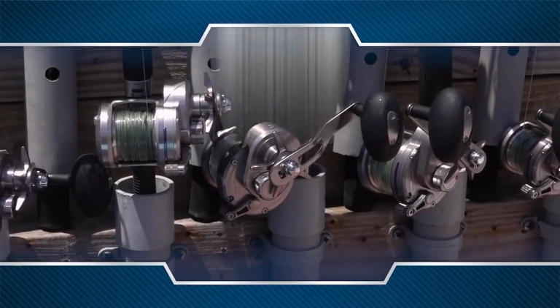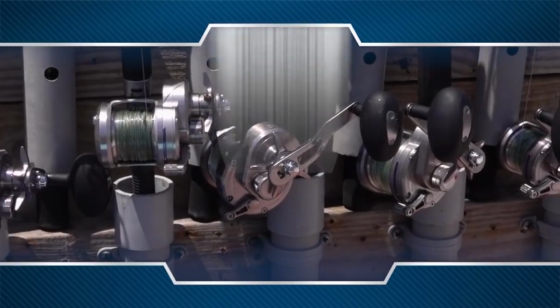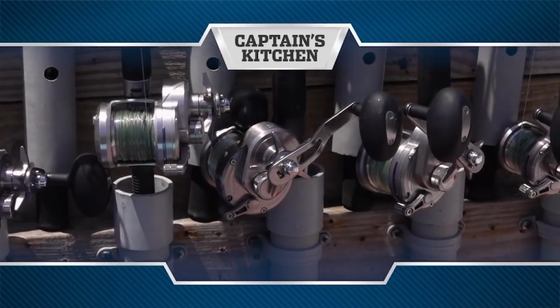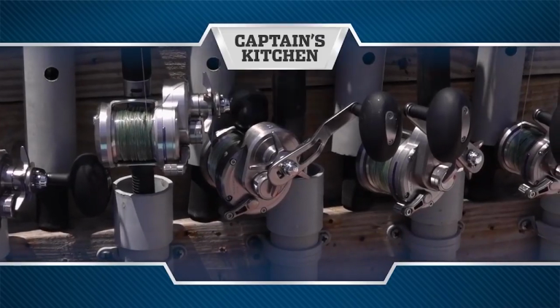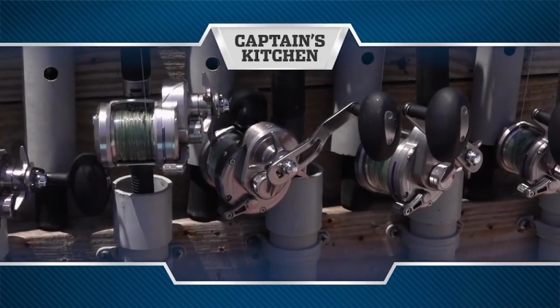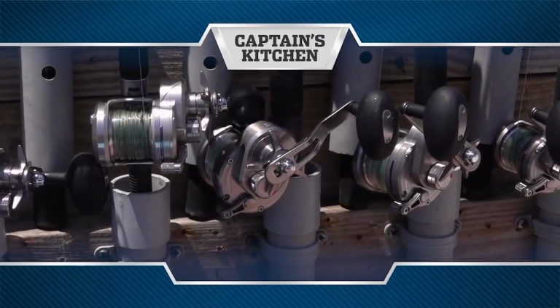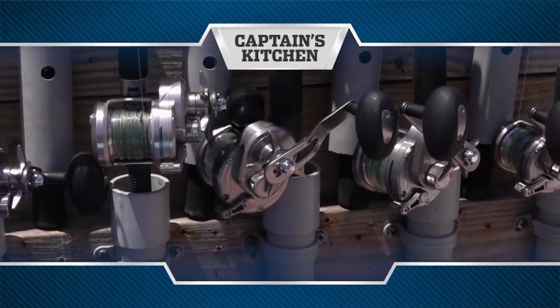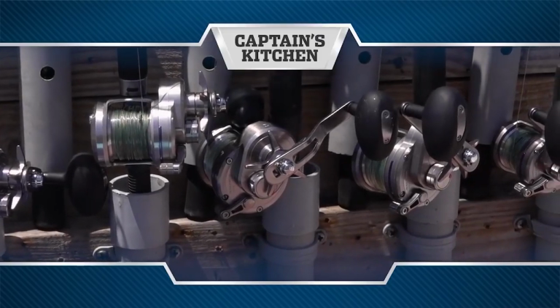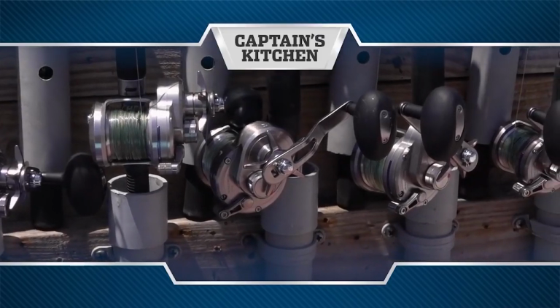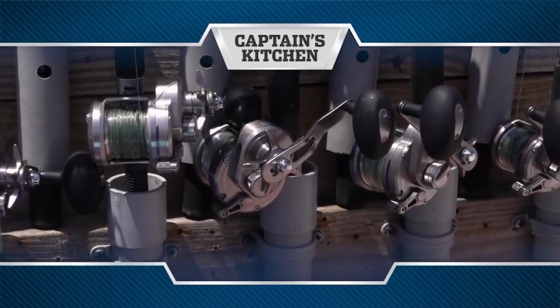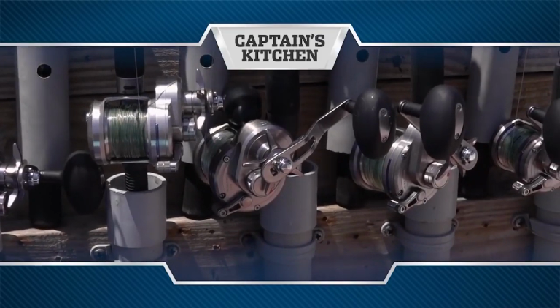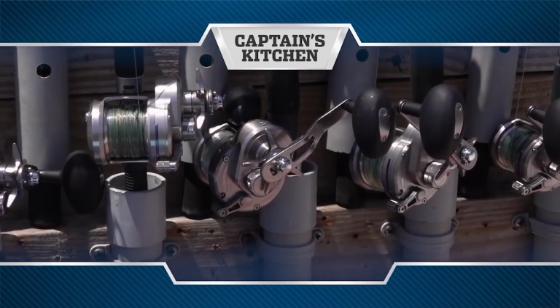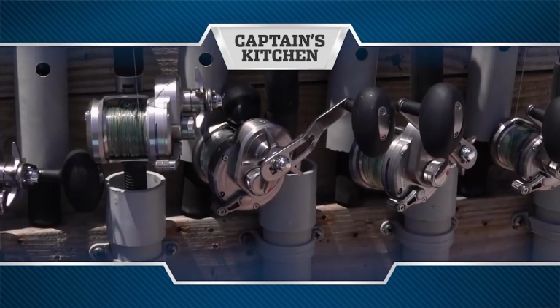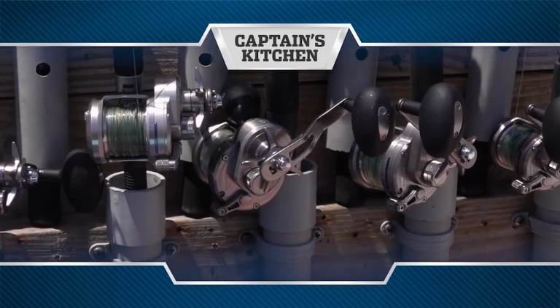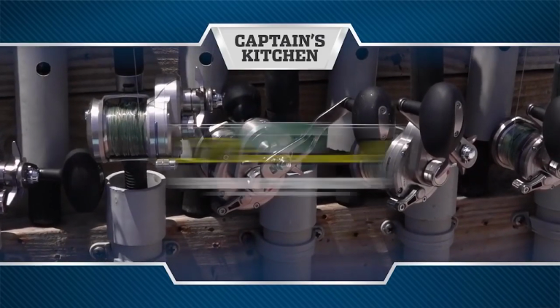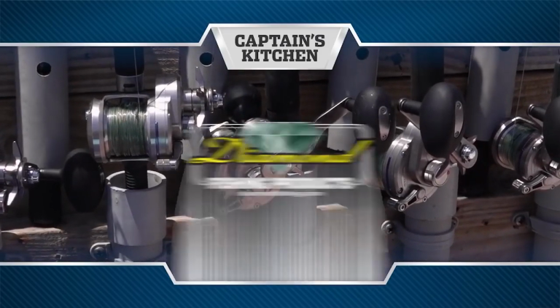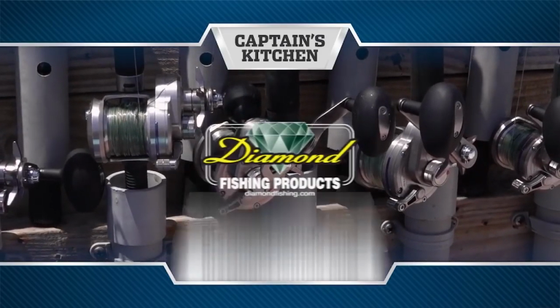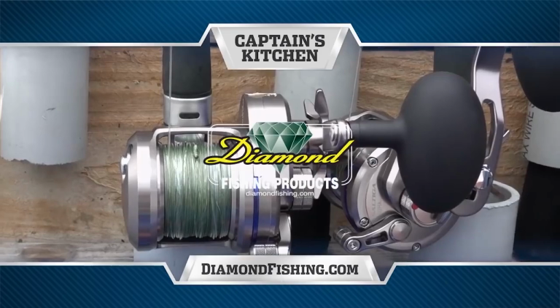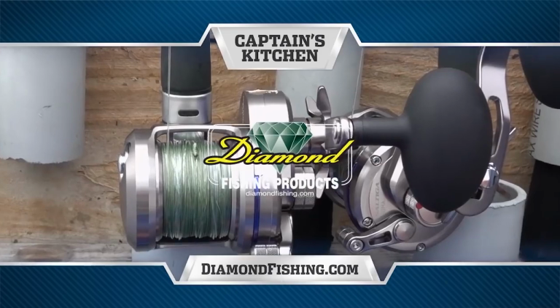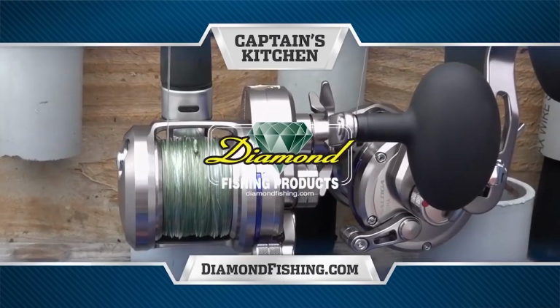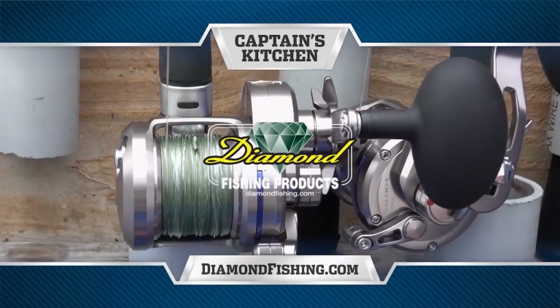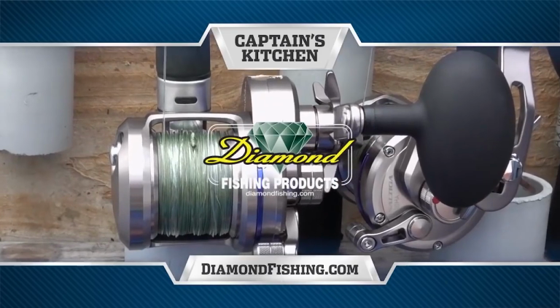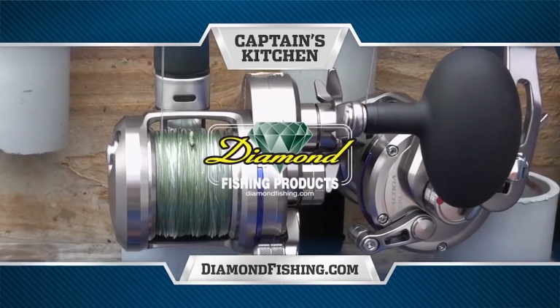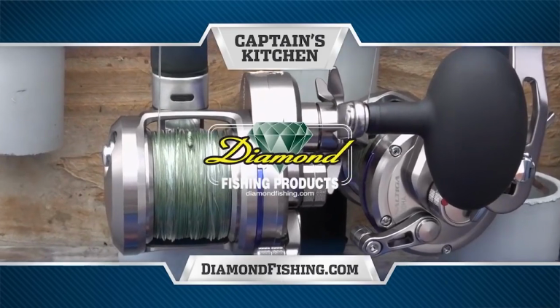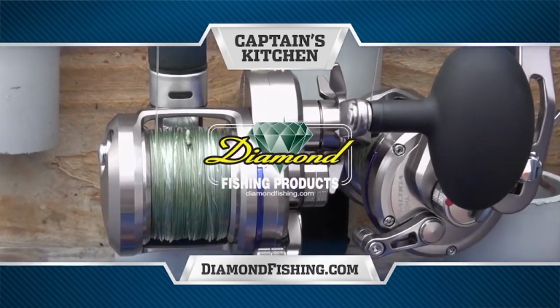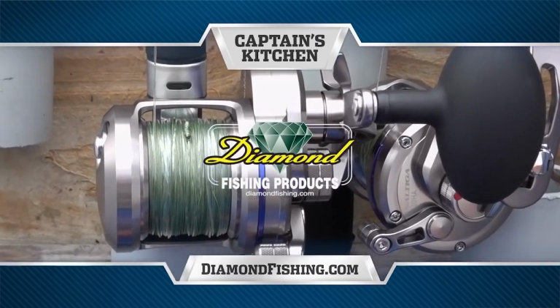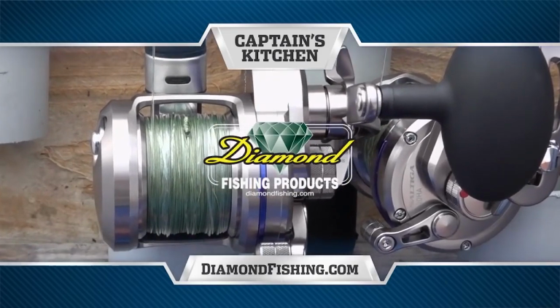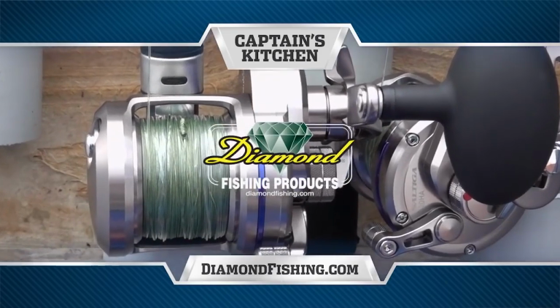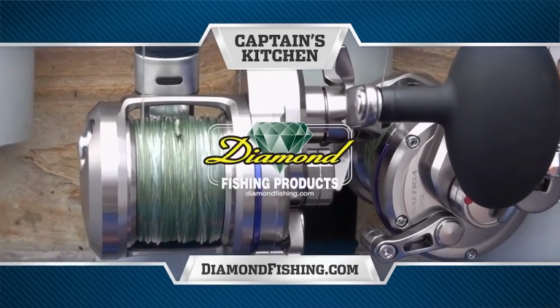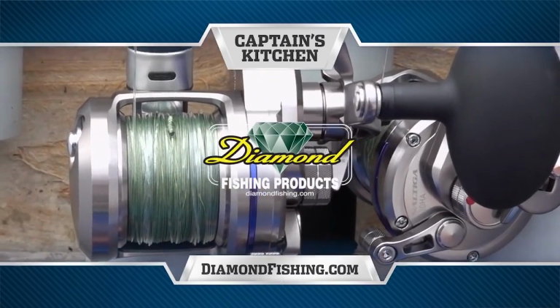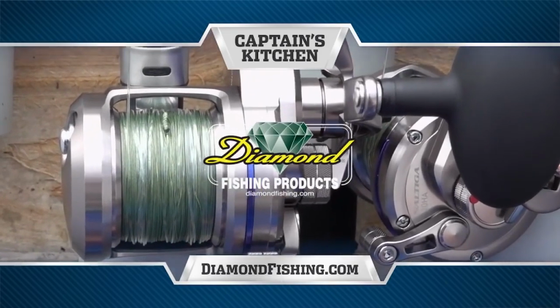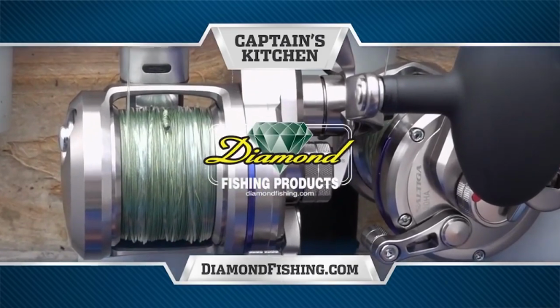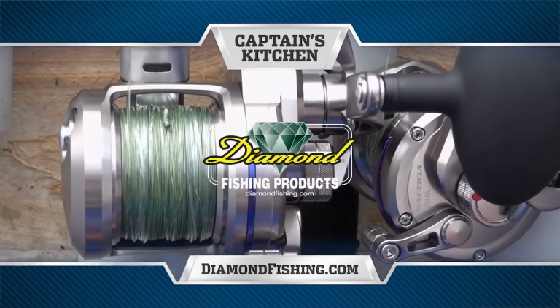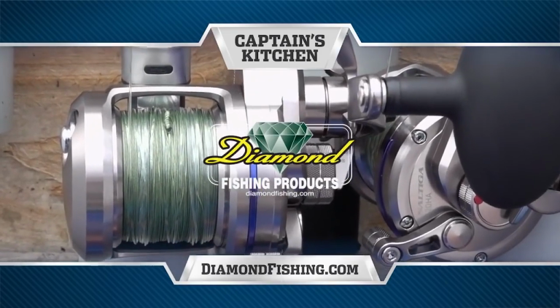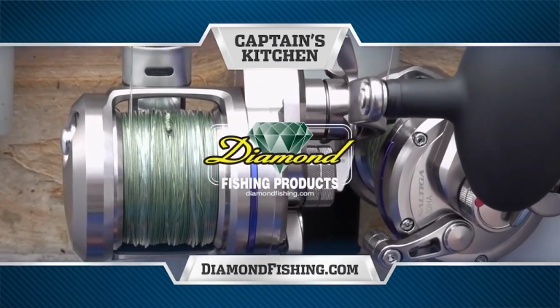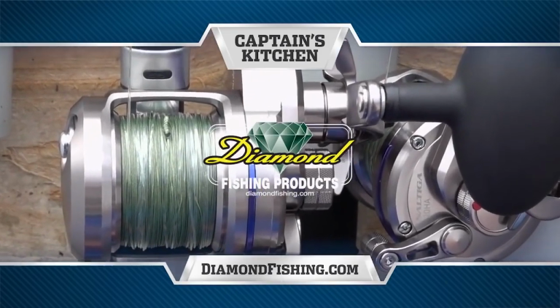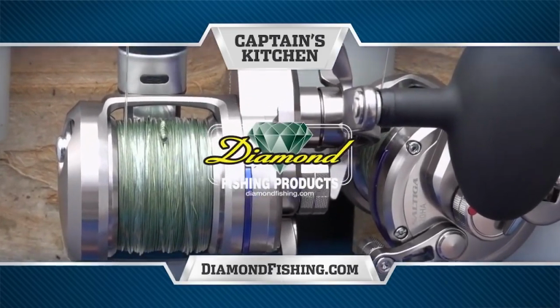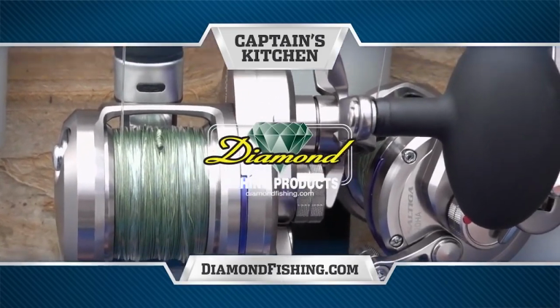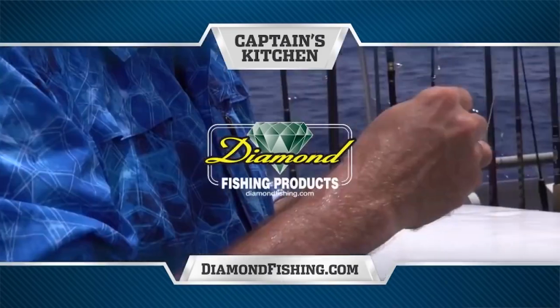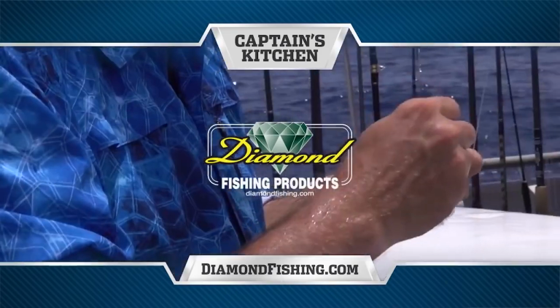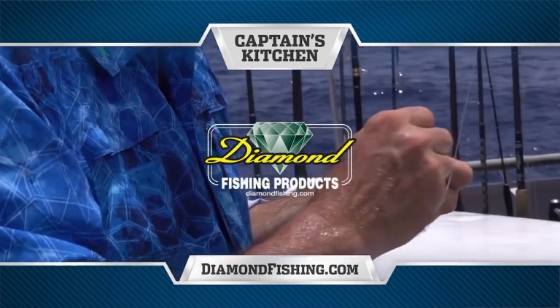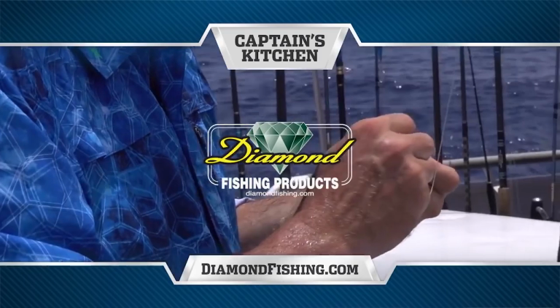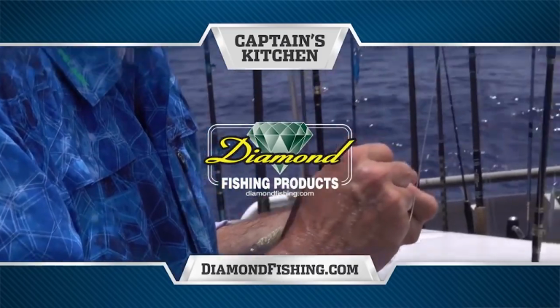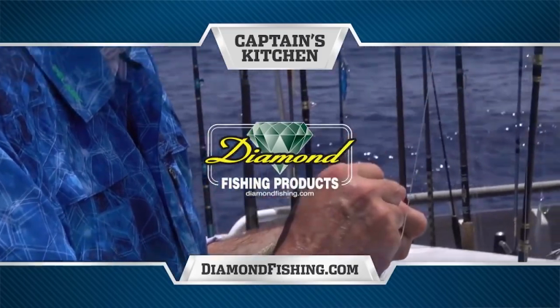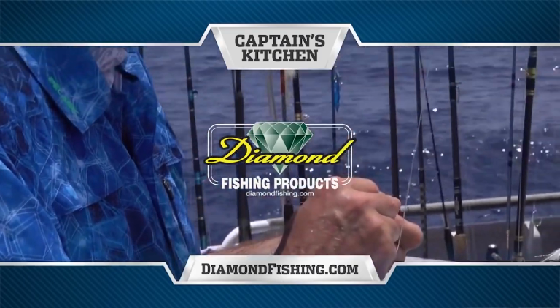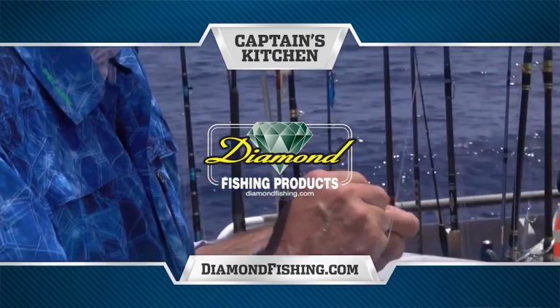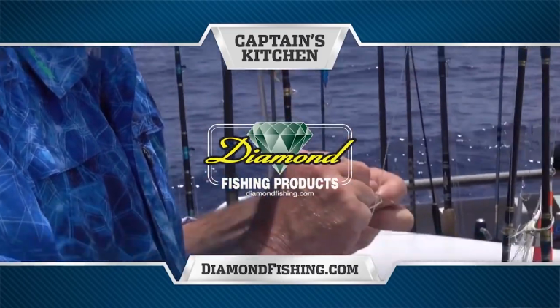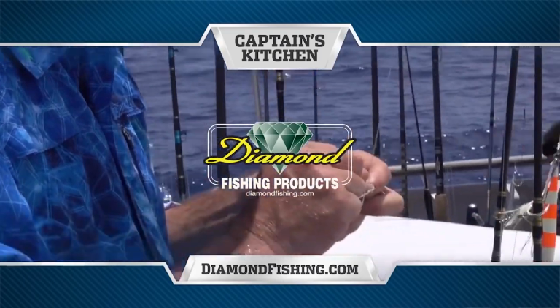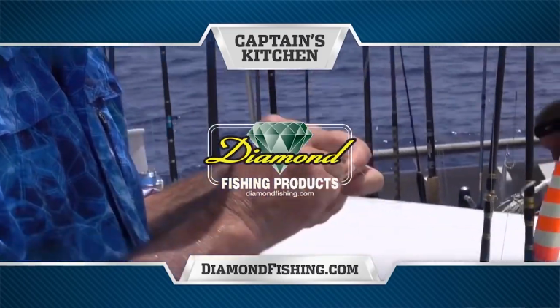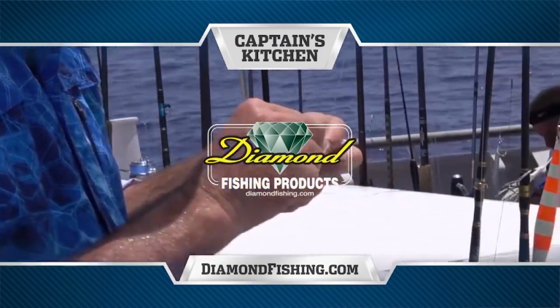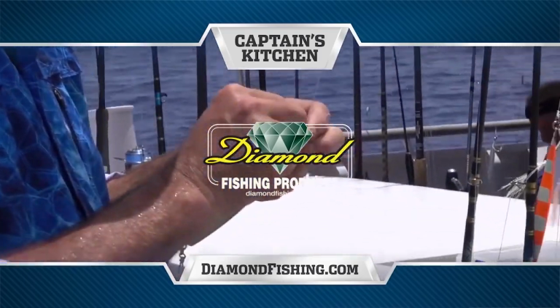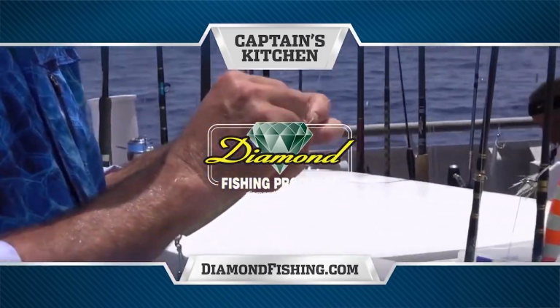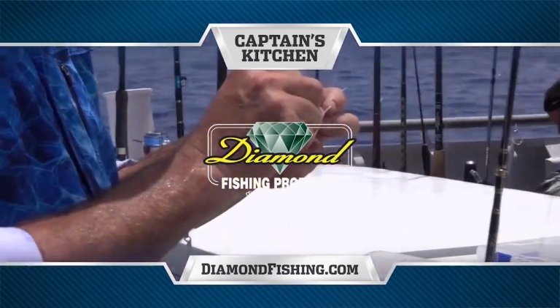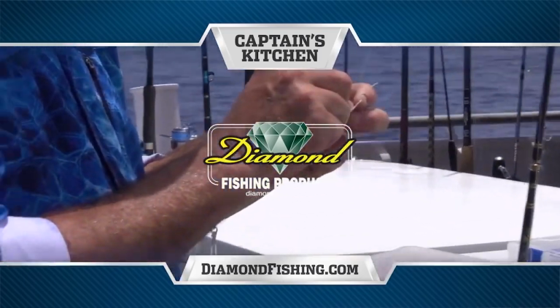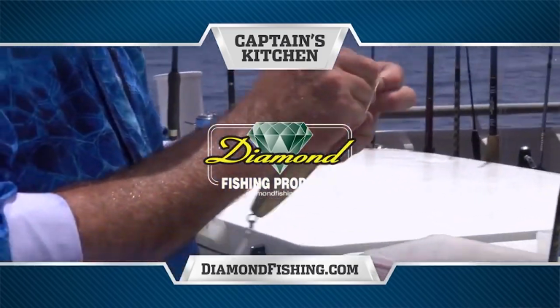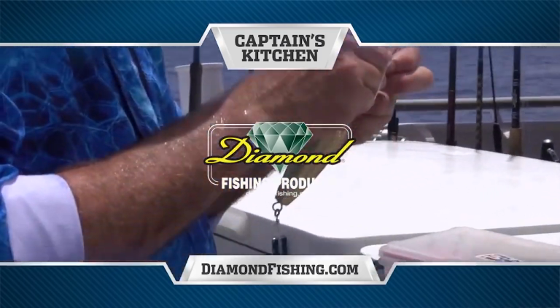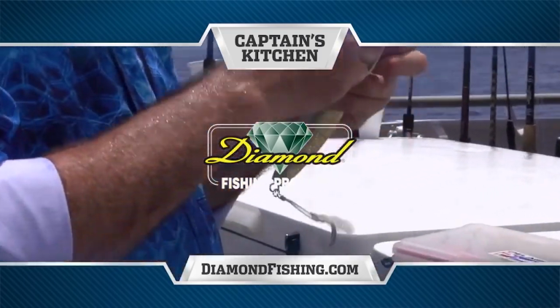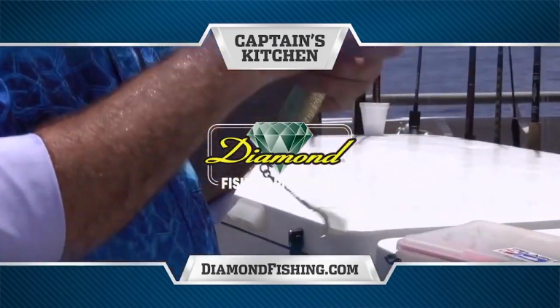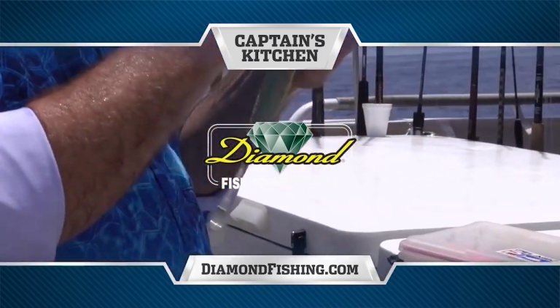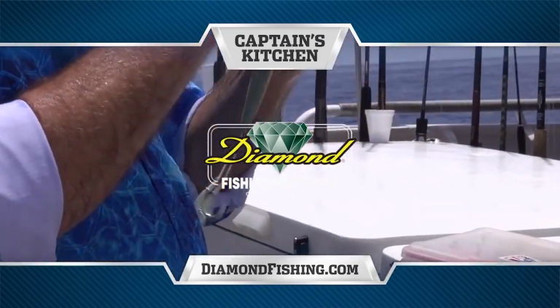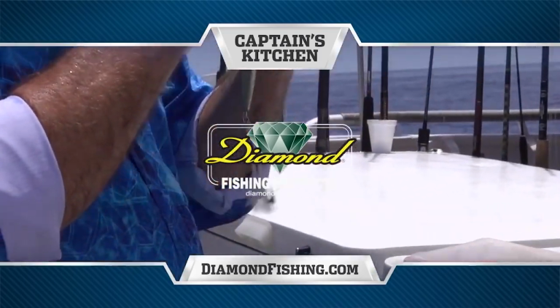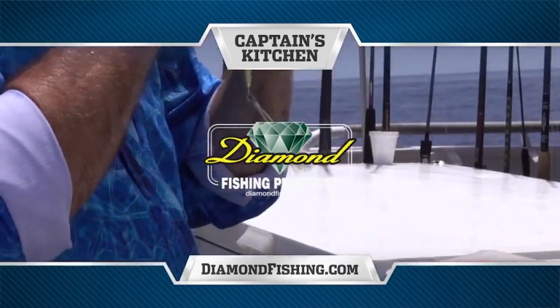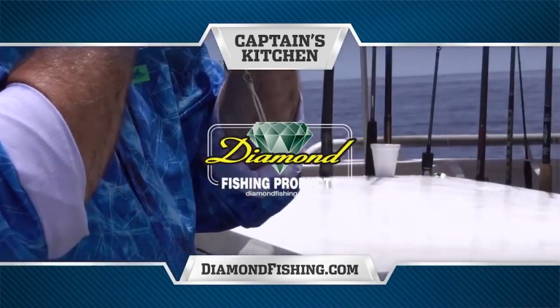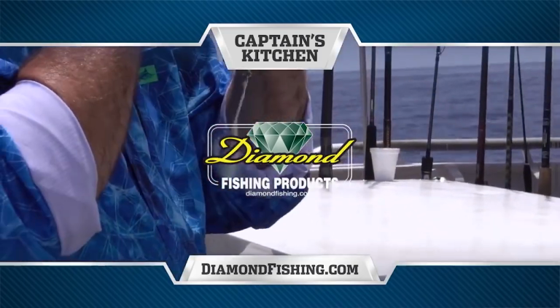Captain's Kitchen, brought to you by Diamond Fishing — the finest monofilament, fluorocarbon and braided fishing line.